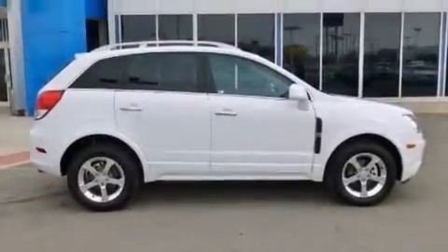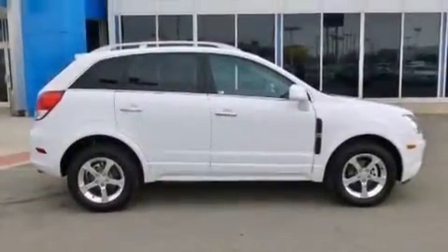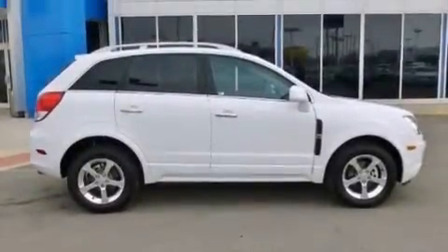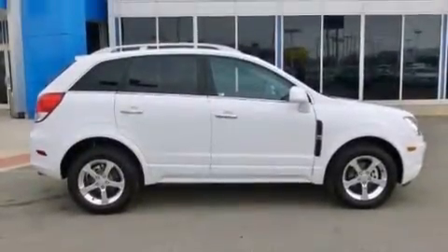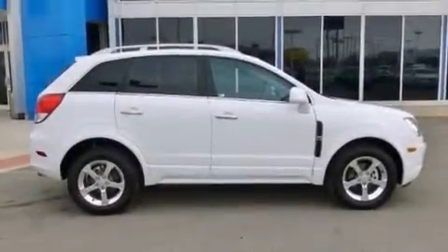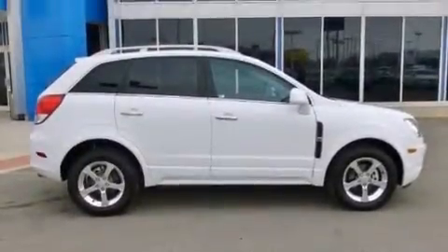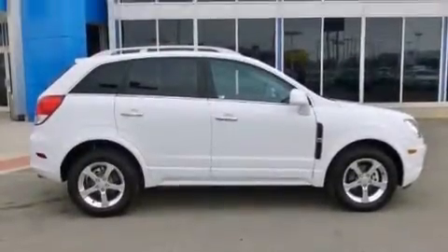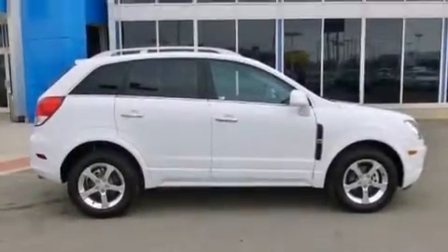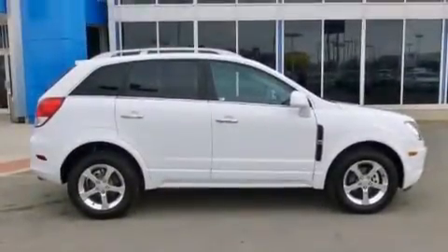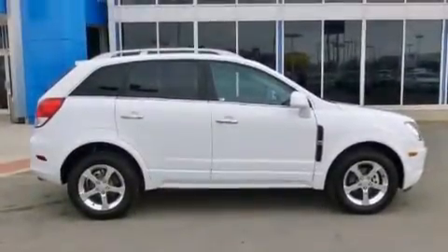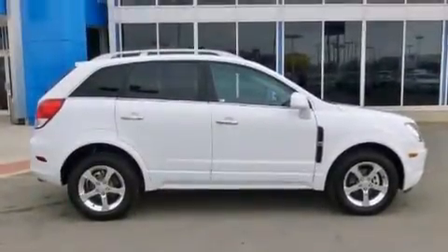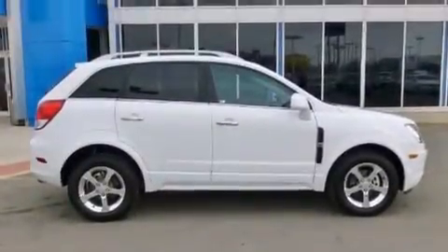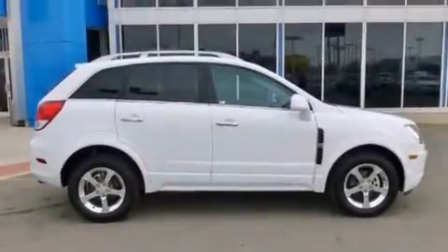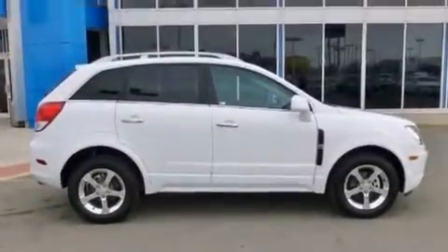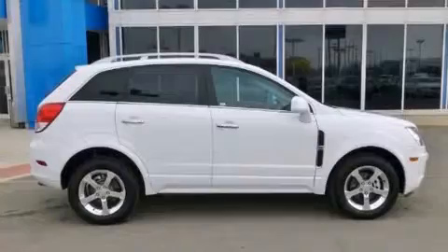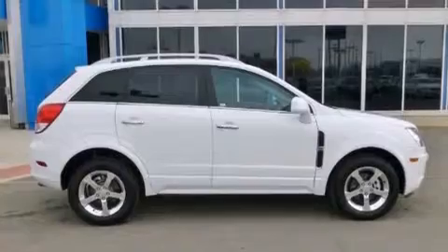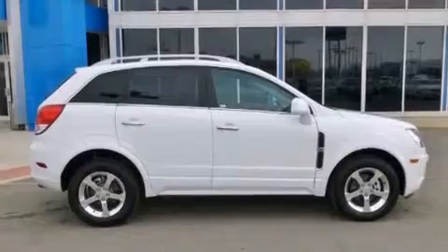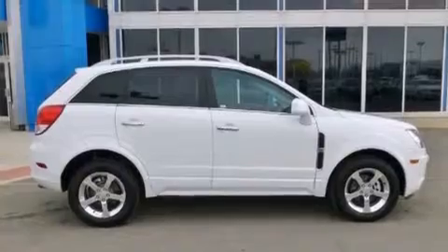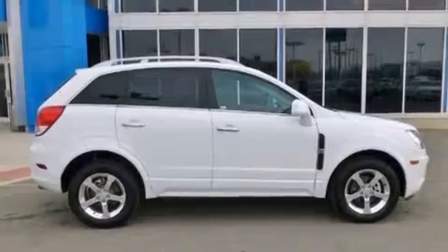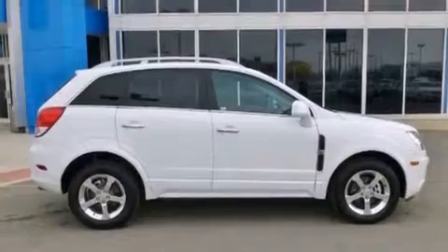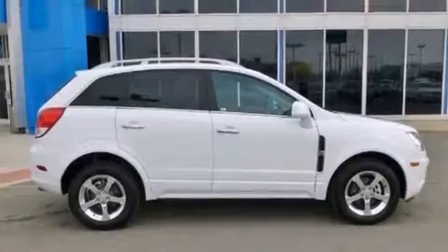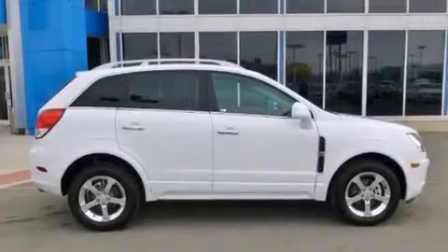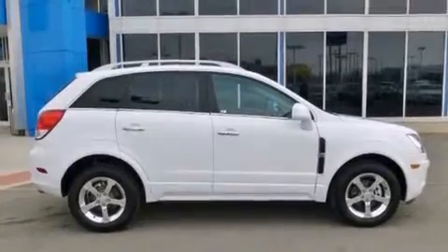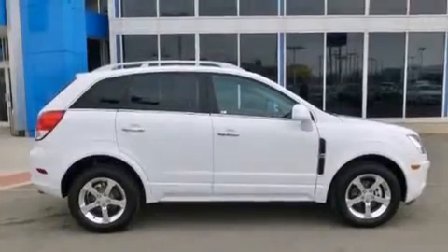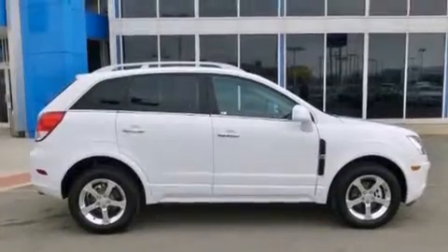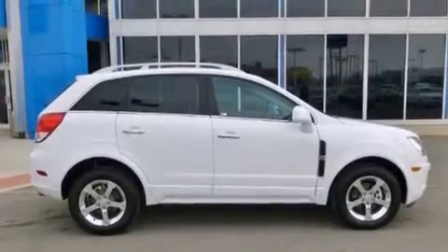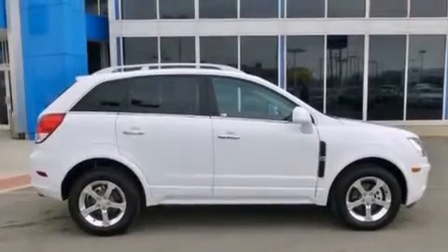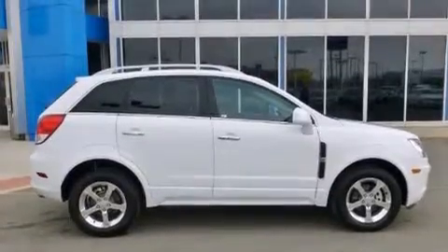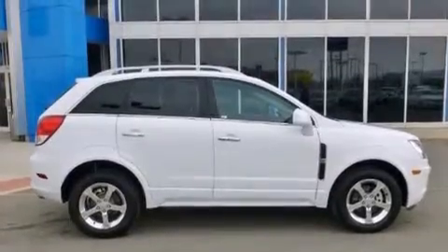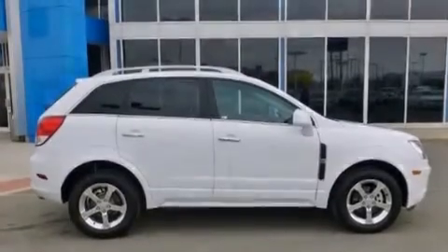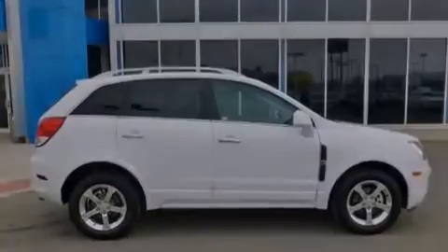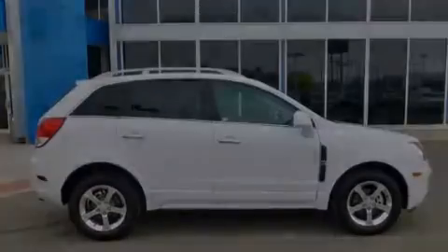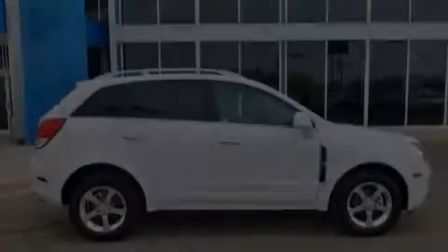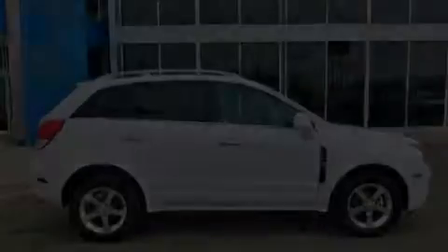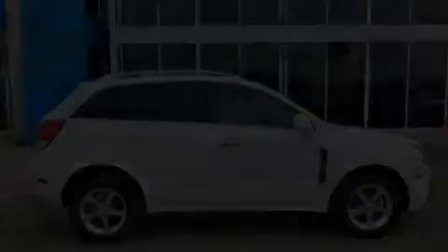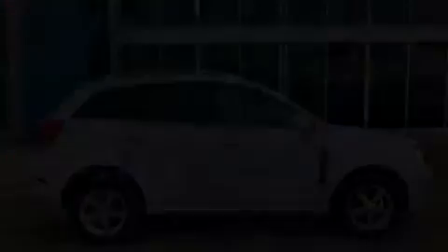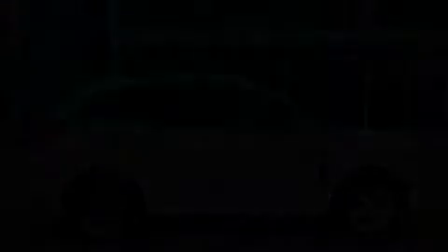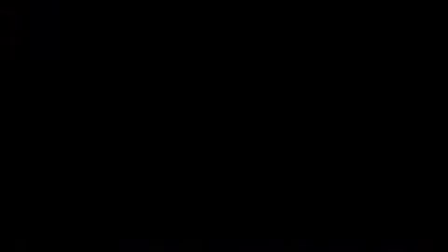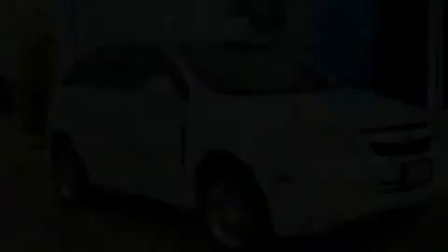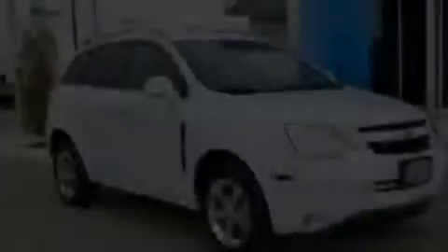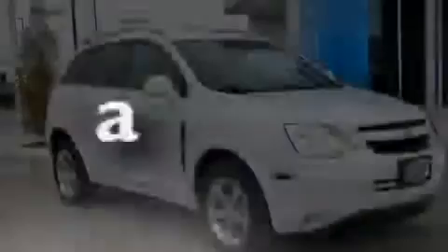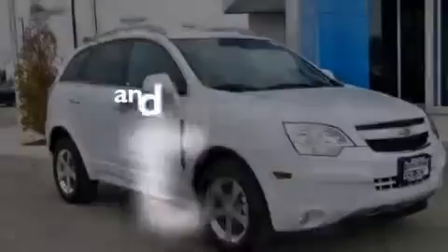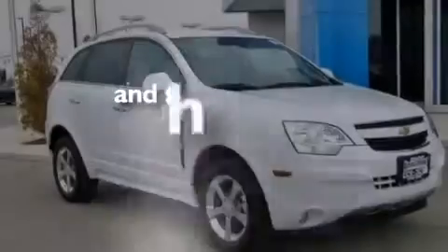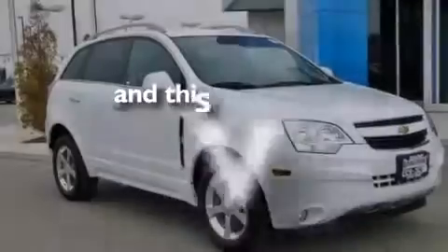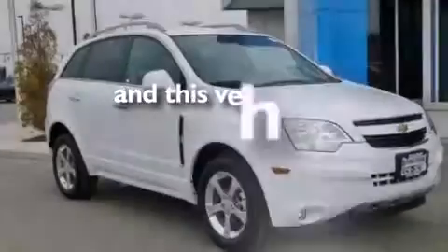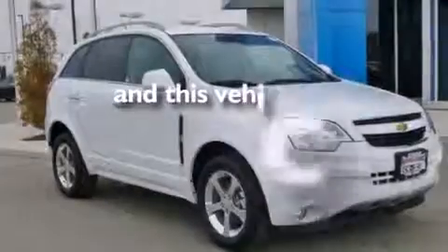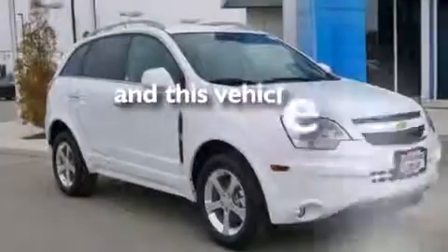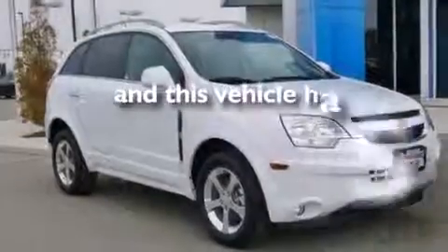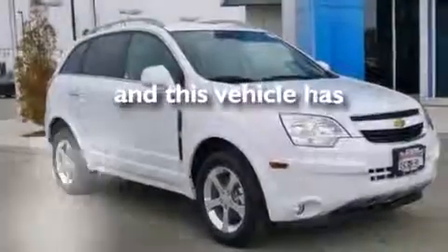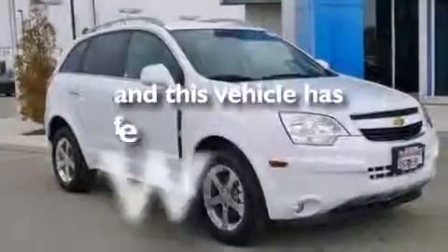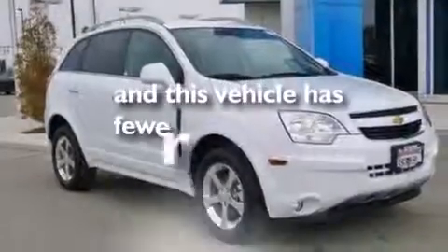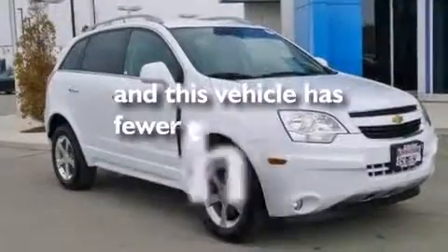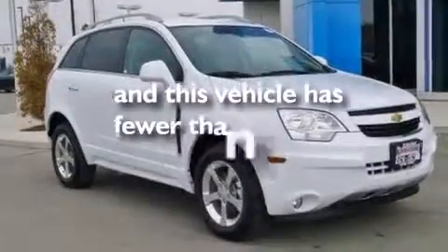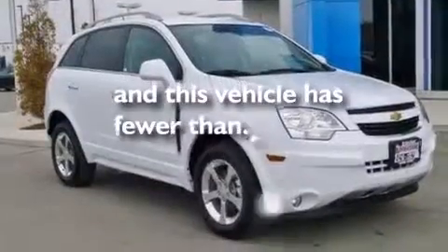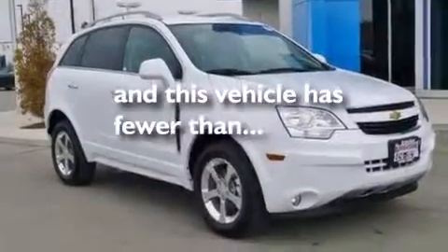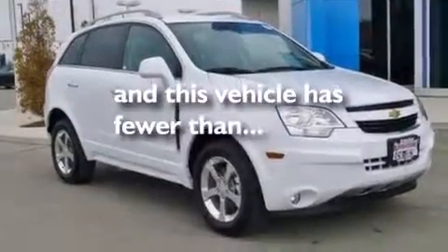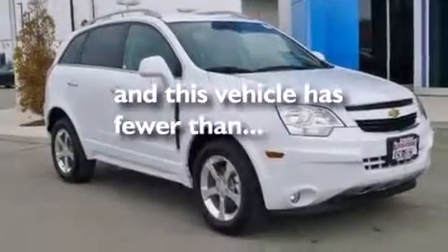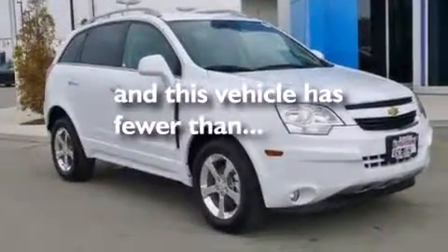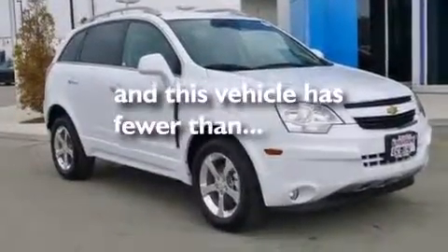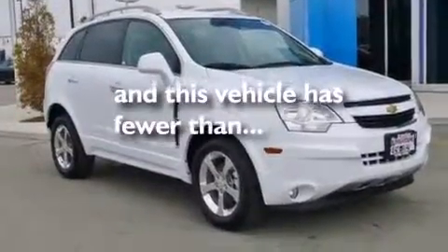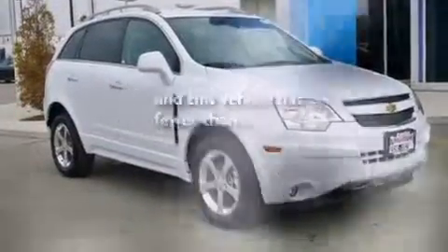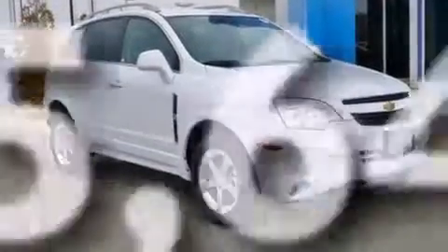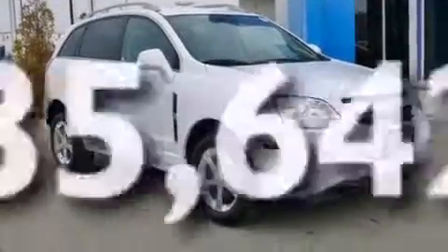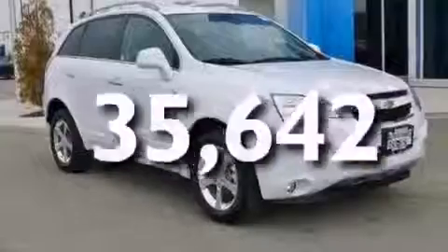Additional features include an anti-lock braking system, a keyless entry system, and this vehicle has fewer than 36,000 miles on the odometer.